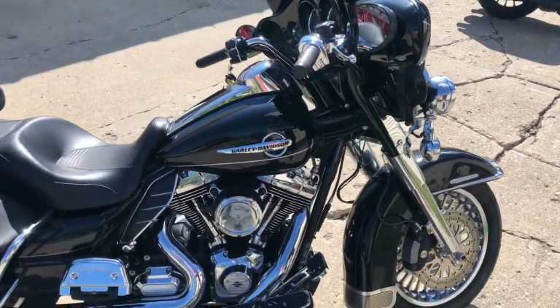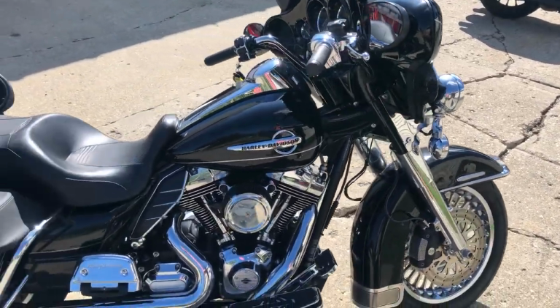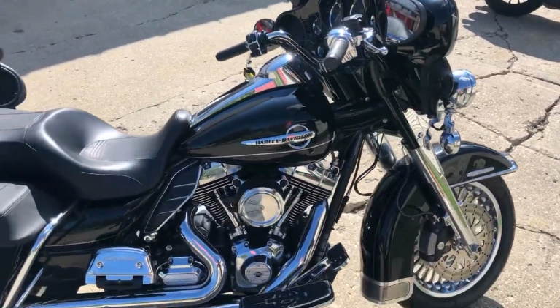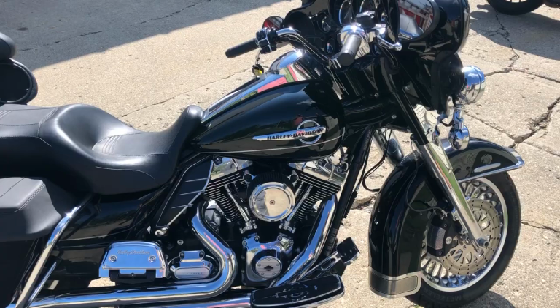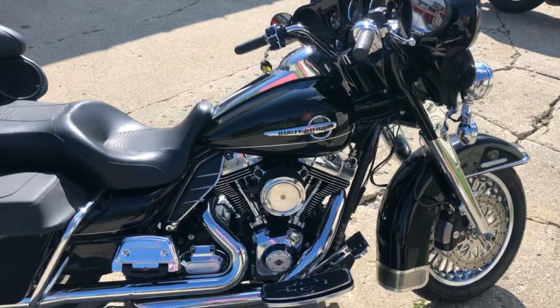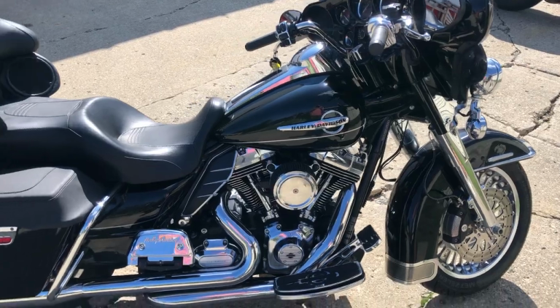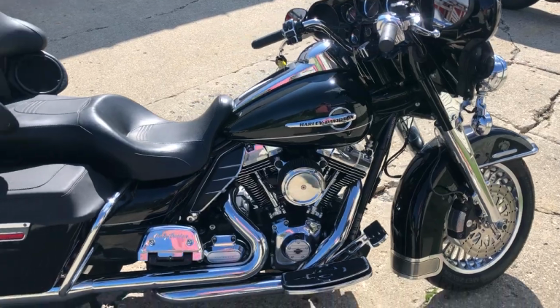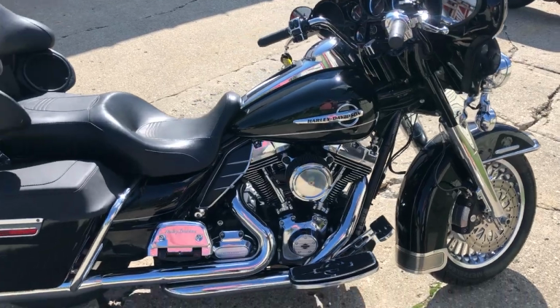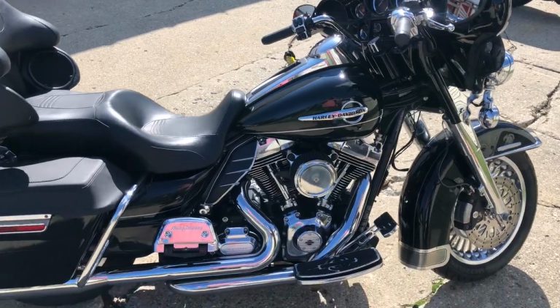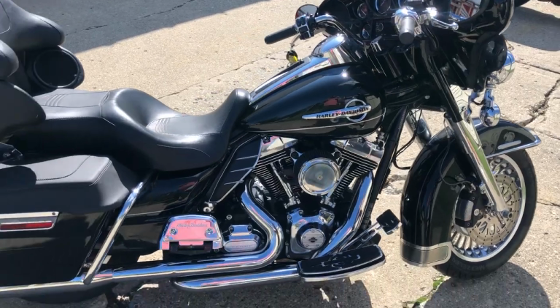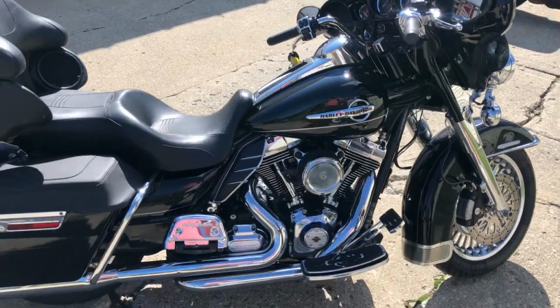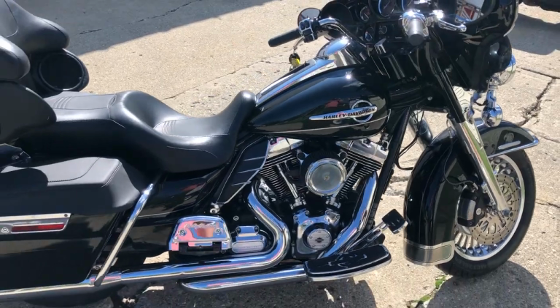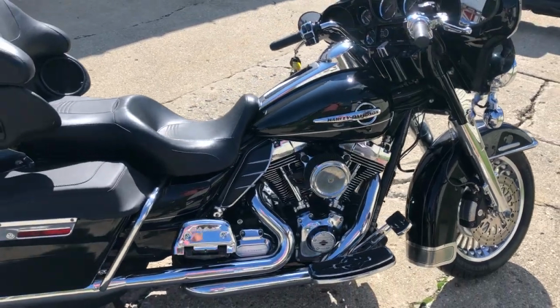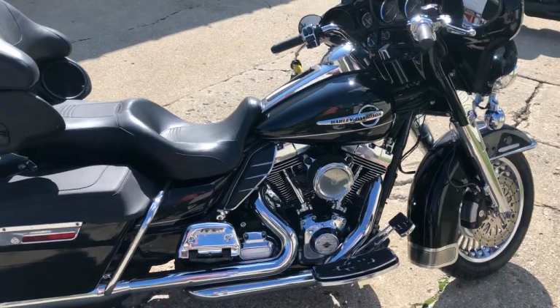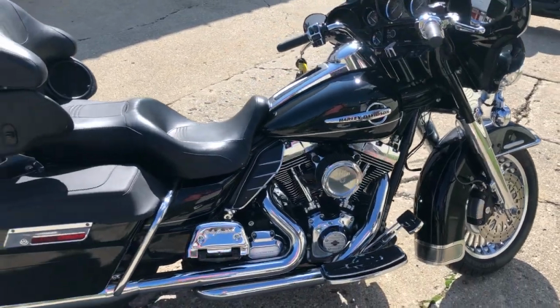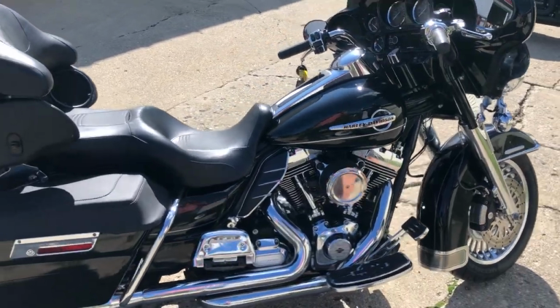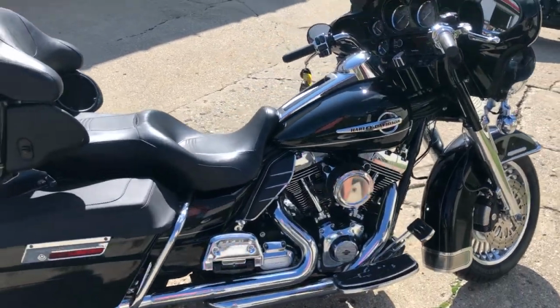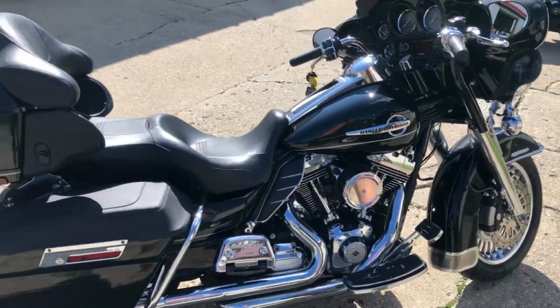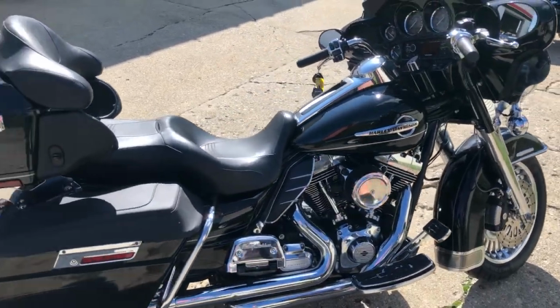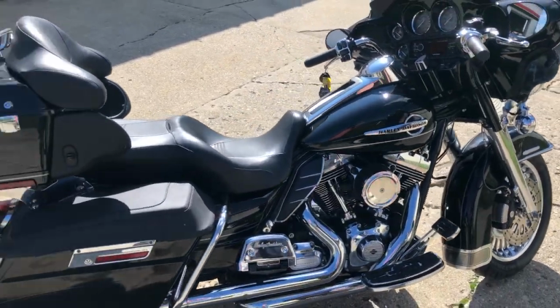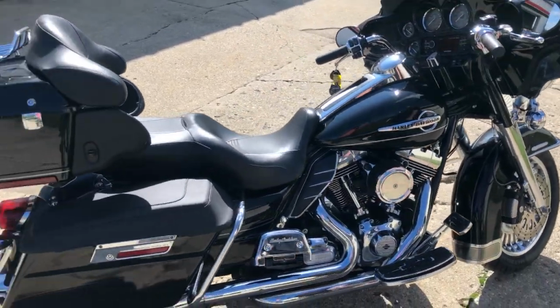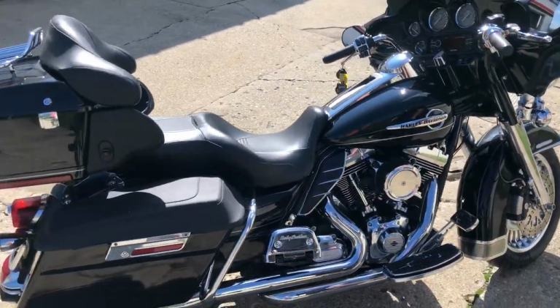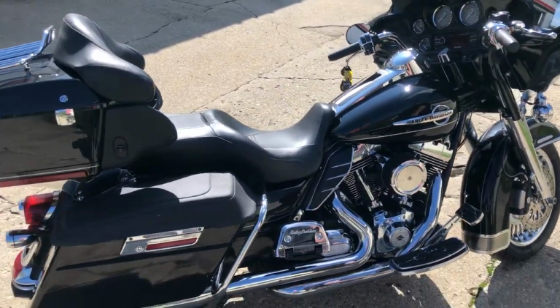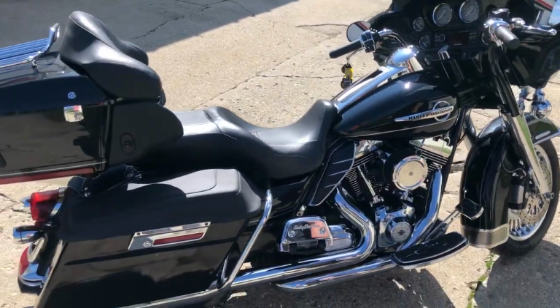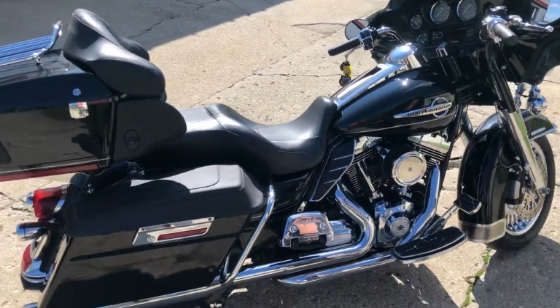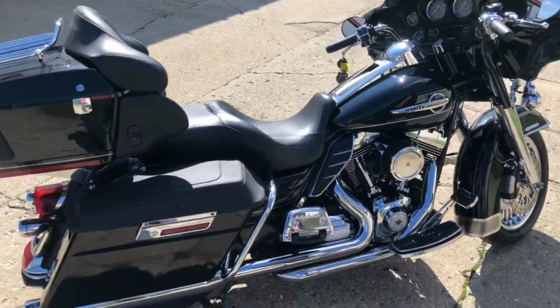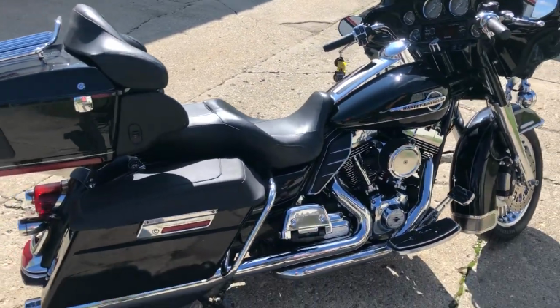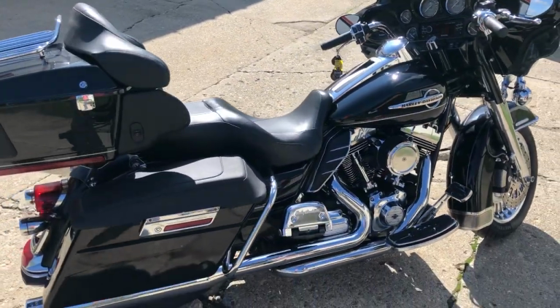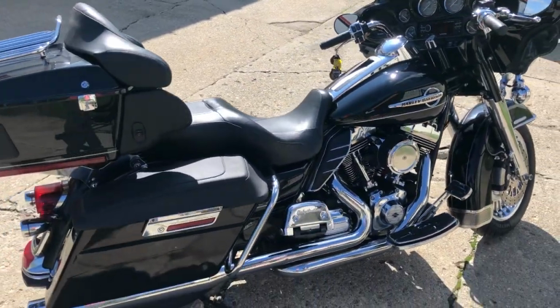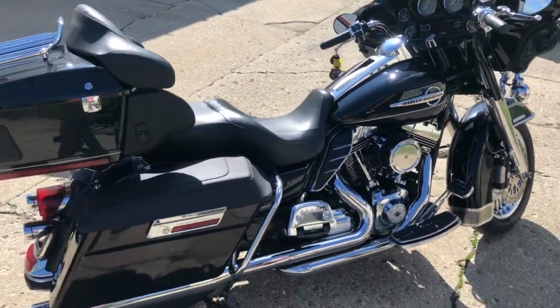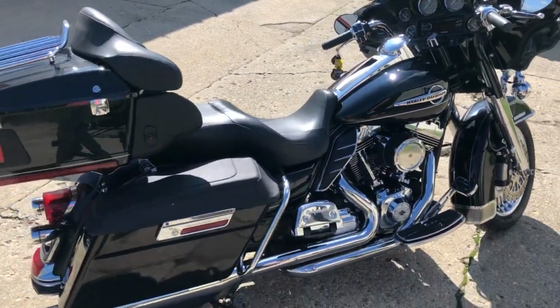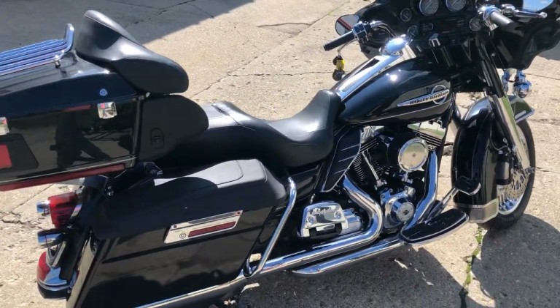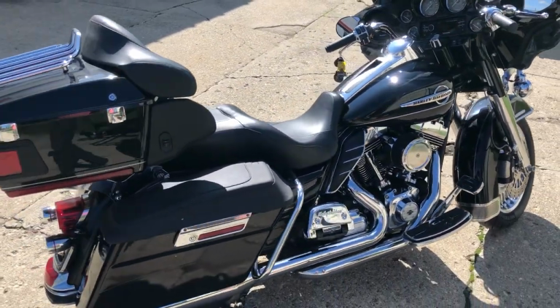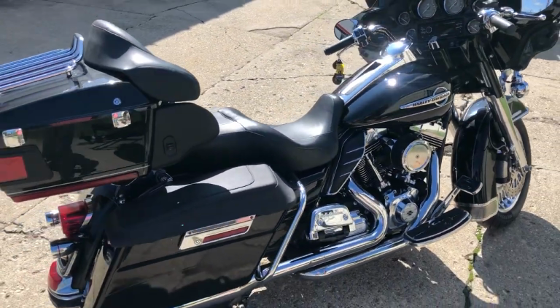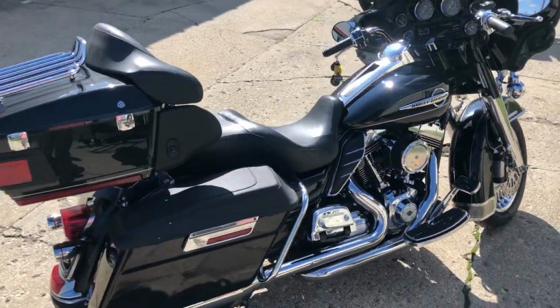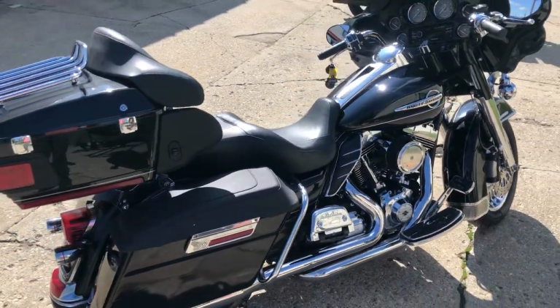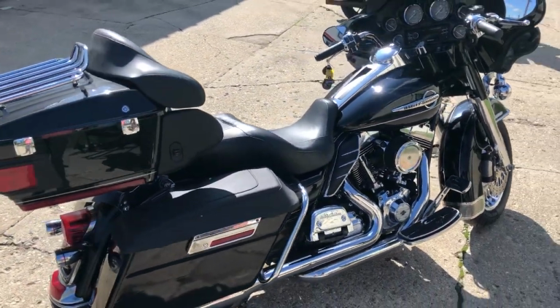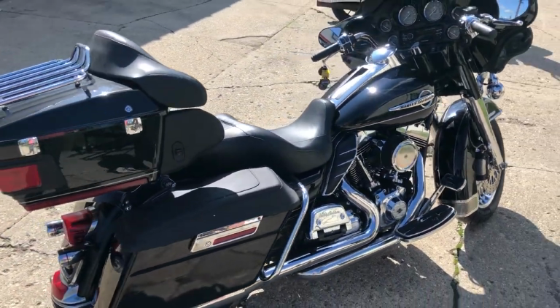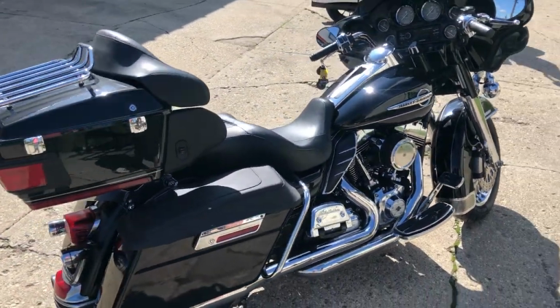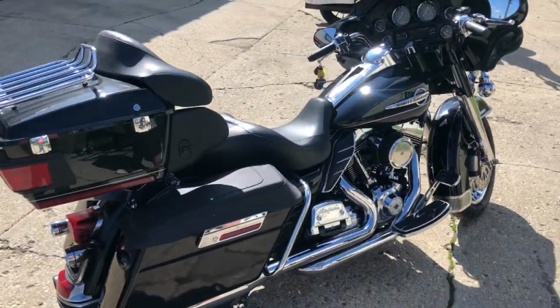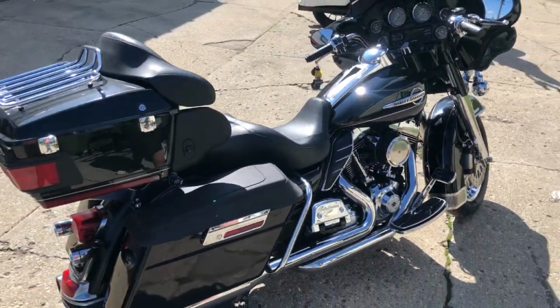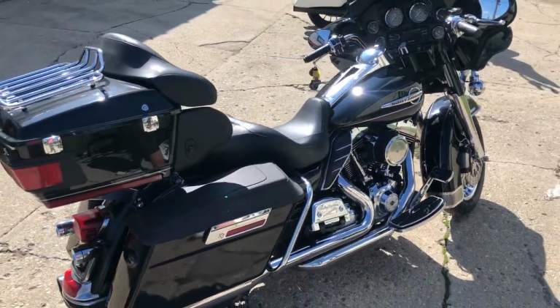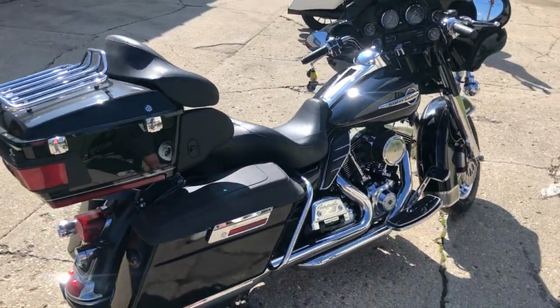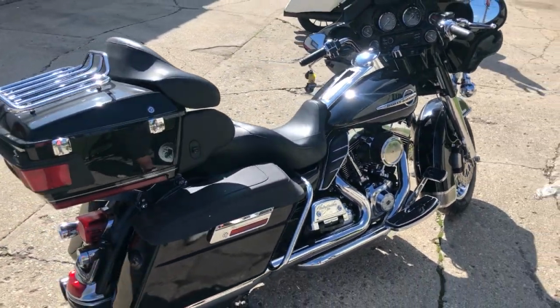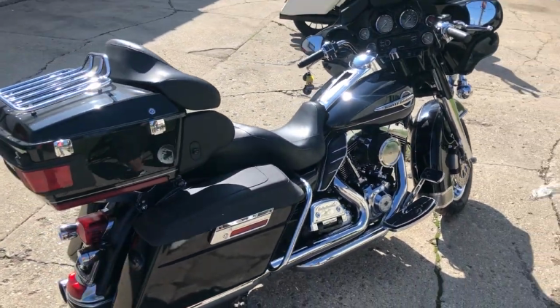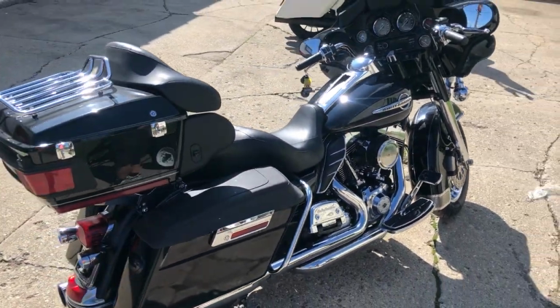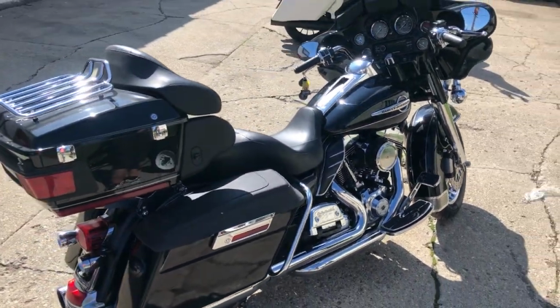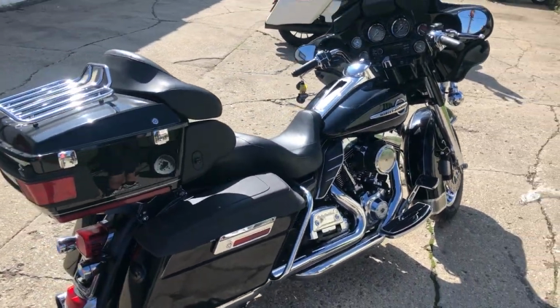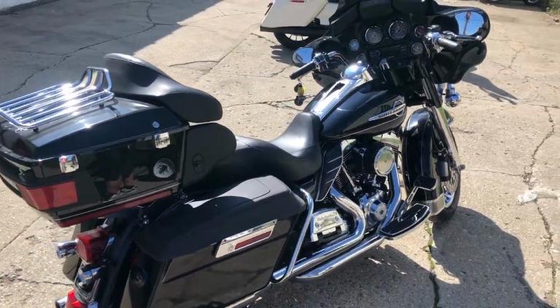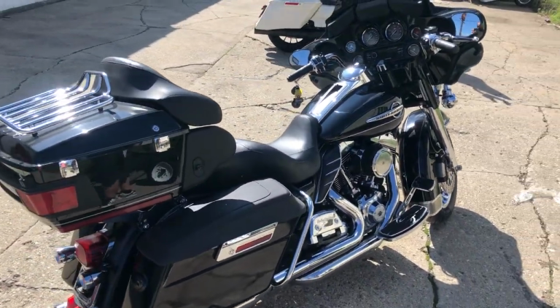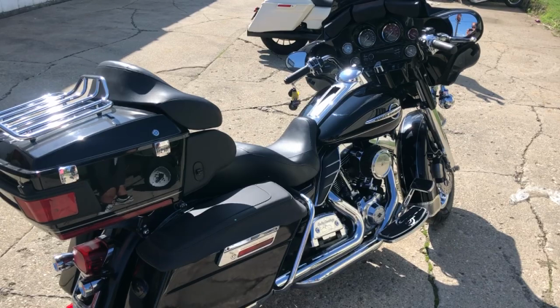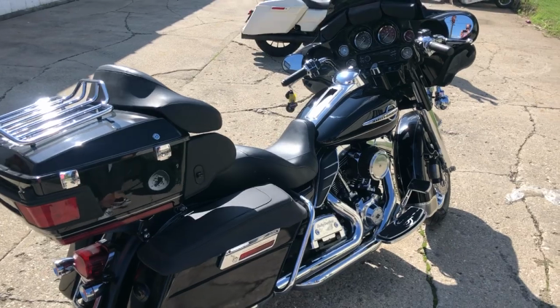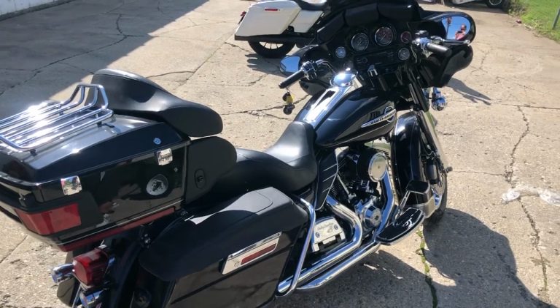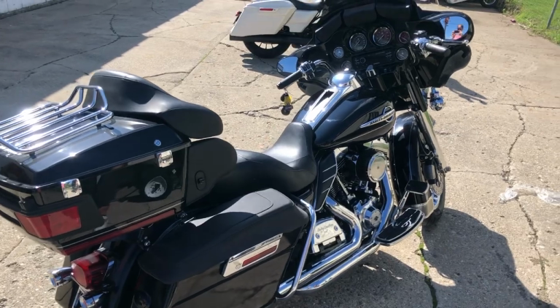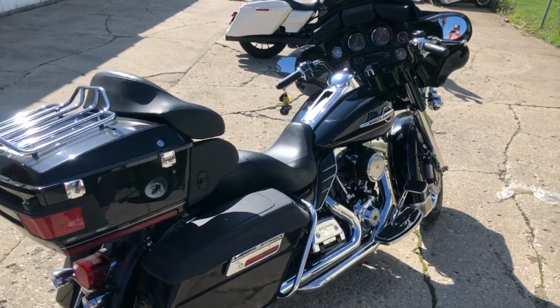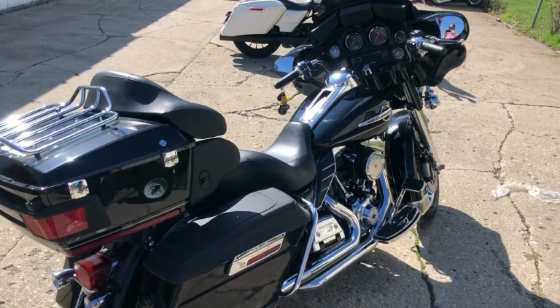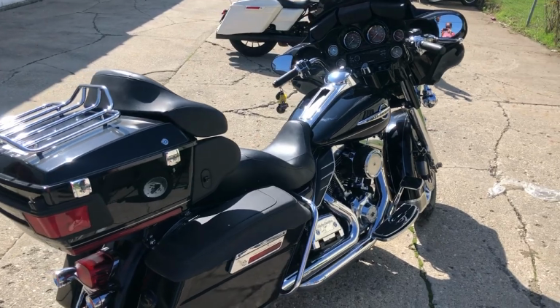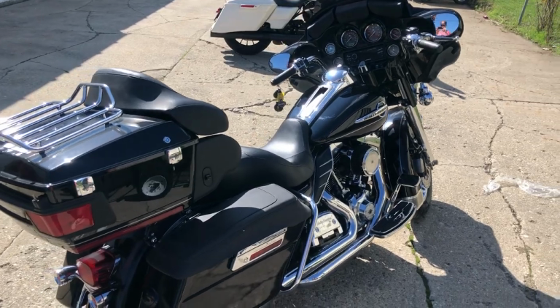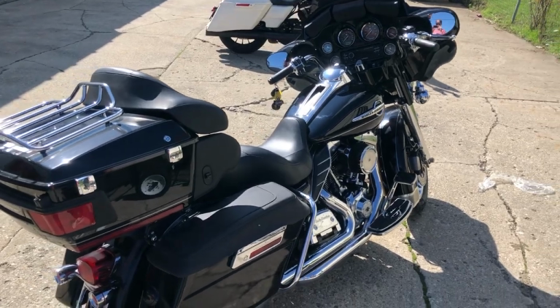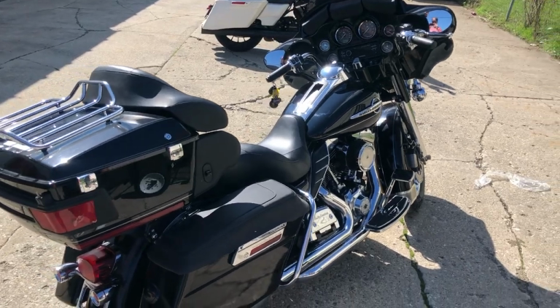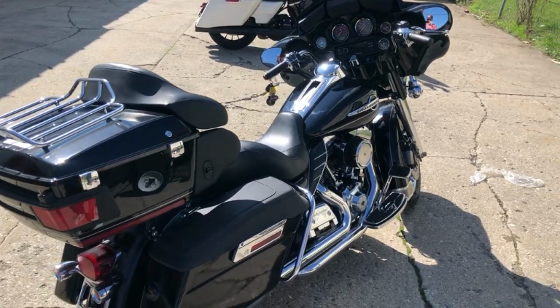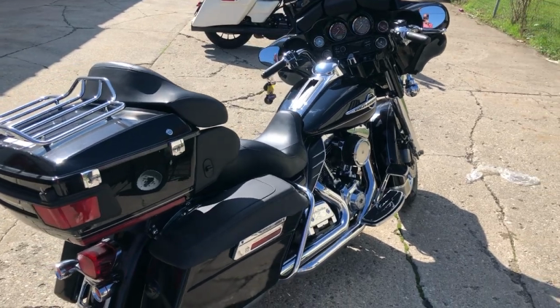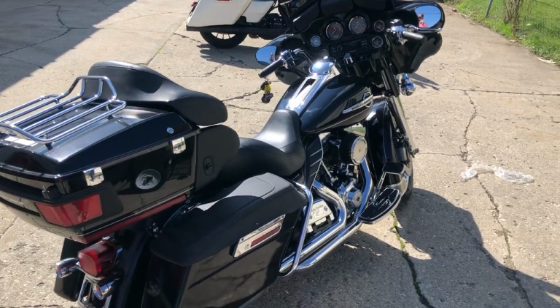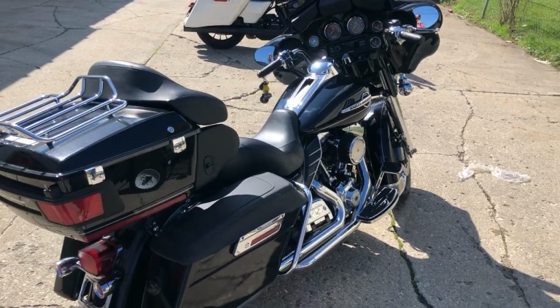This one's got it all, guys. Only $11,999. Give us a call, we'll get it done. 810-648-9500.